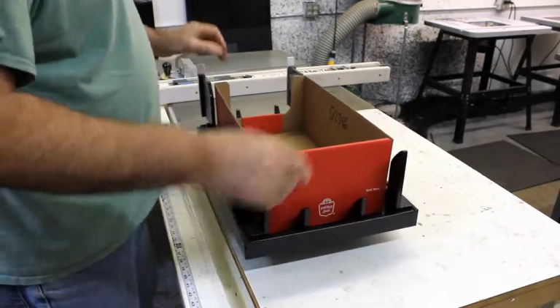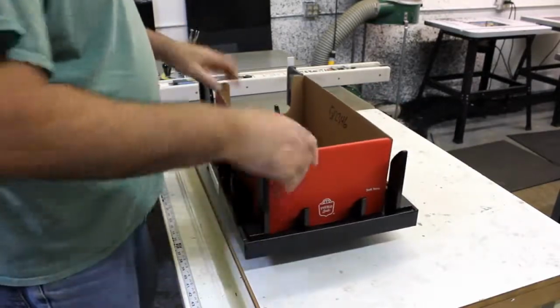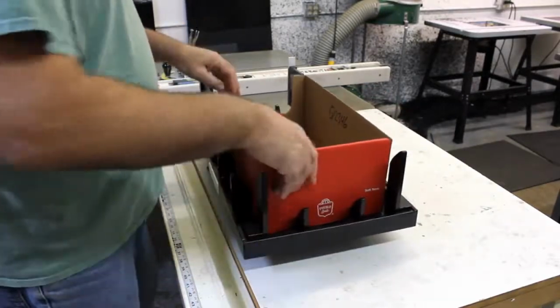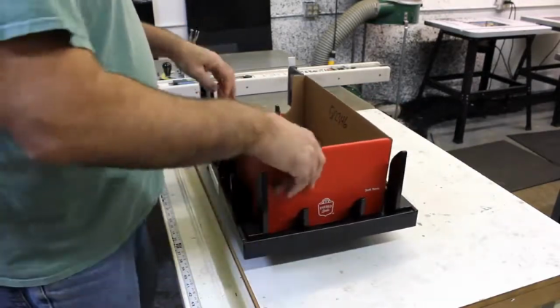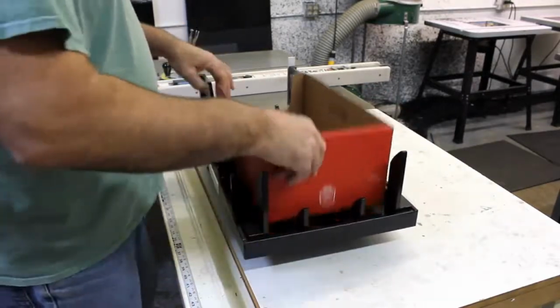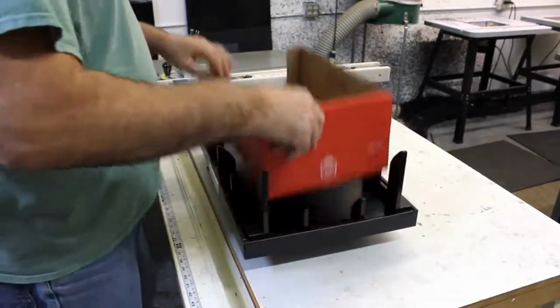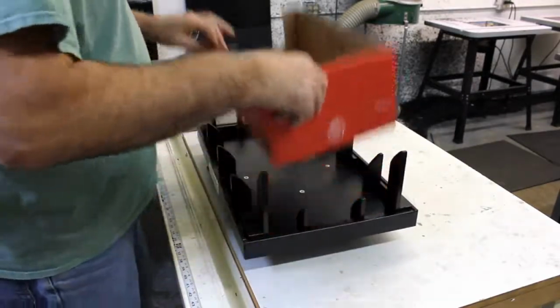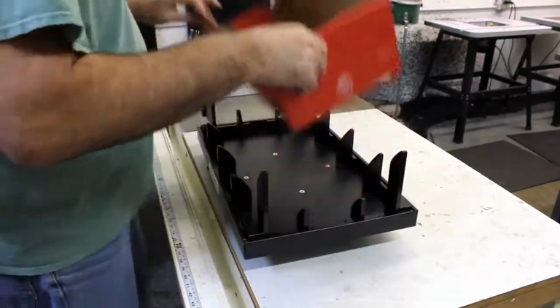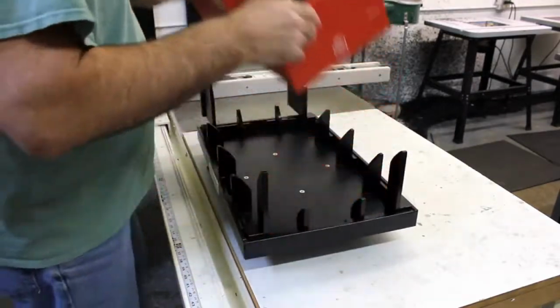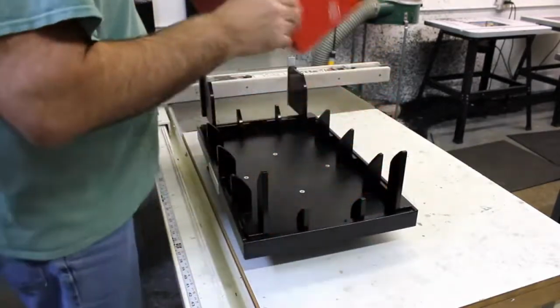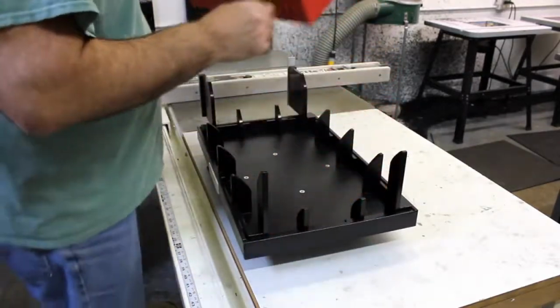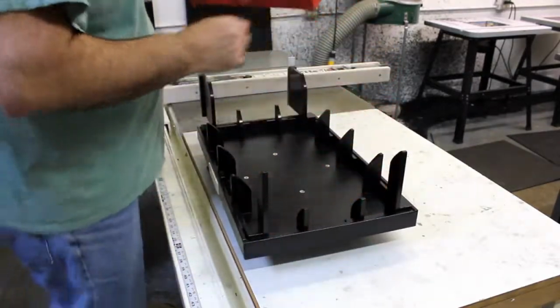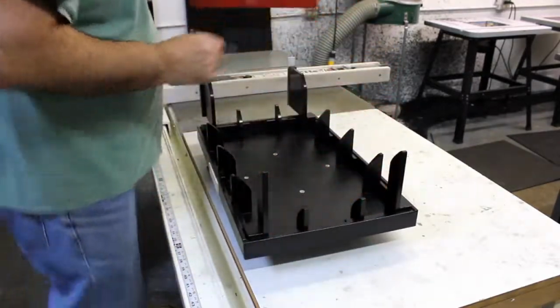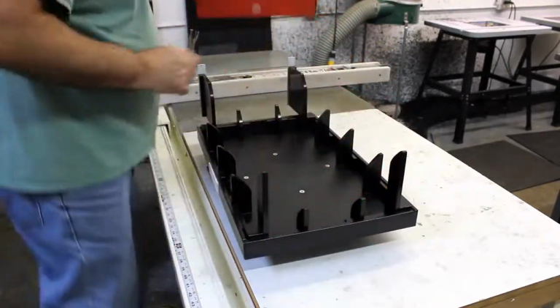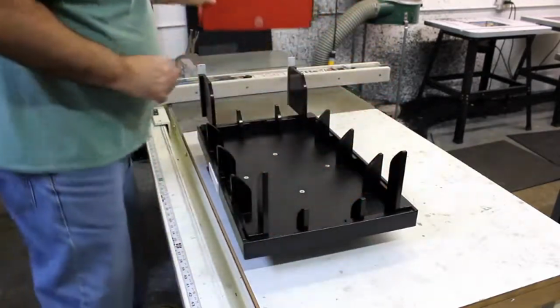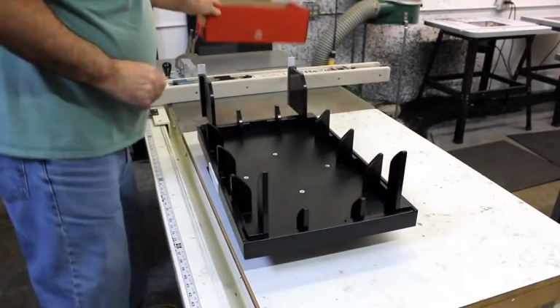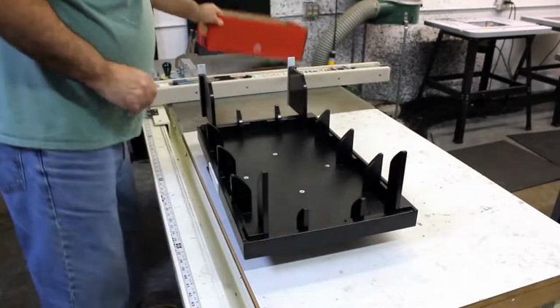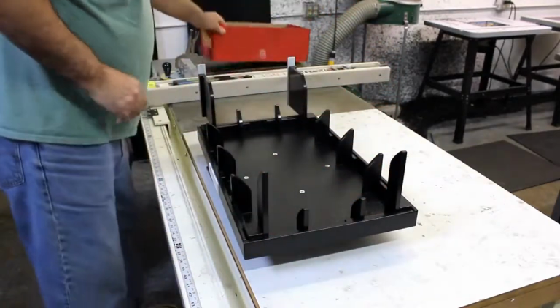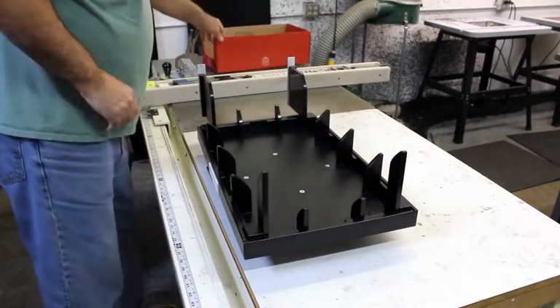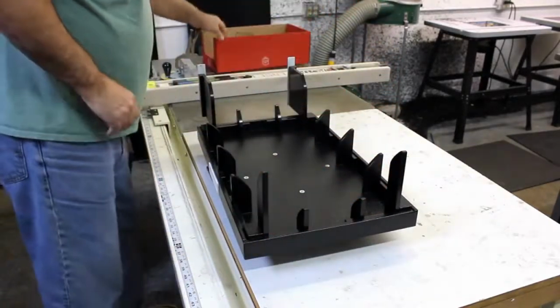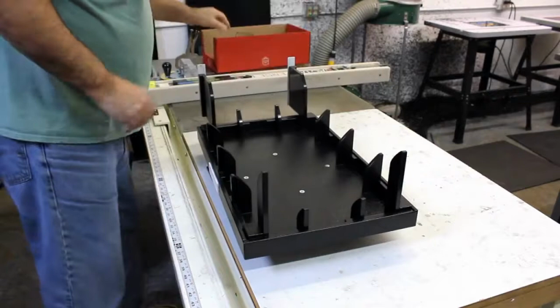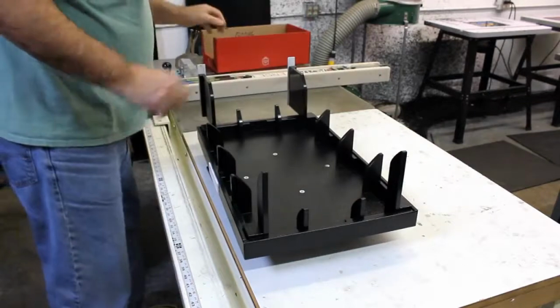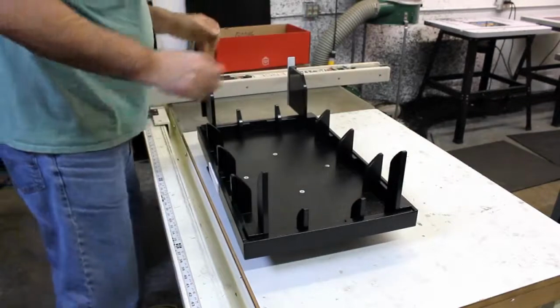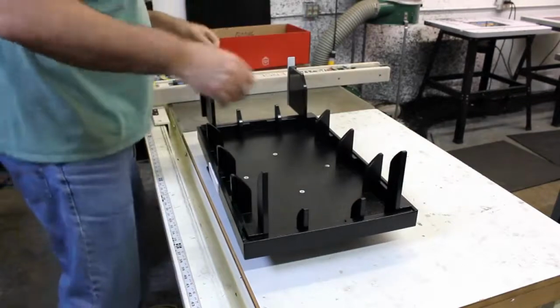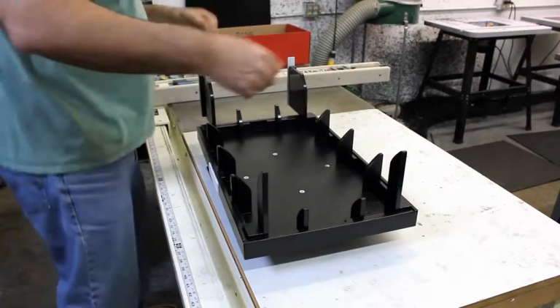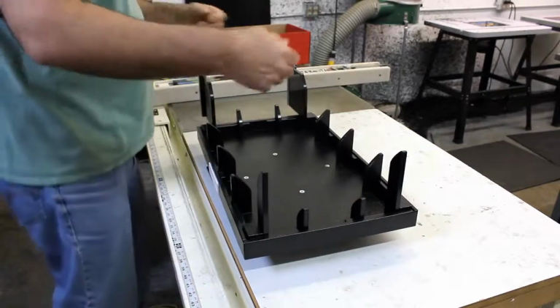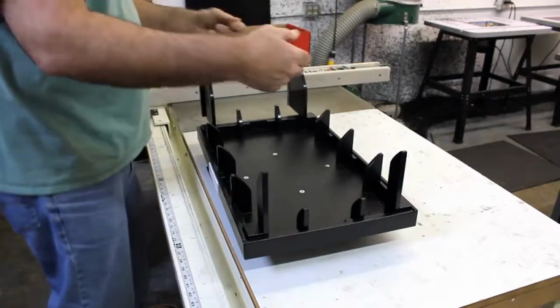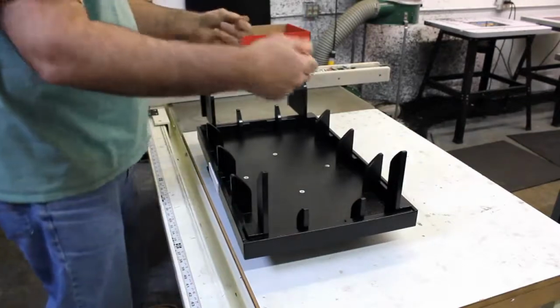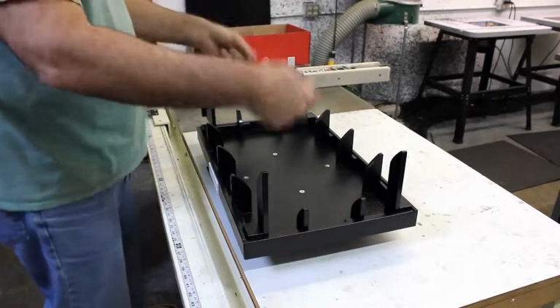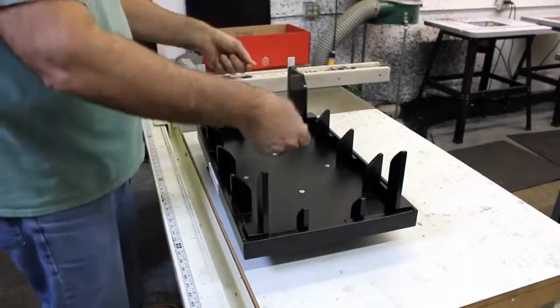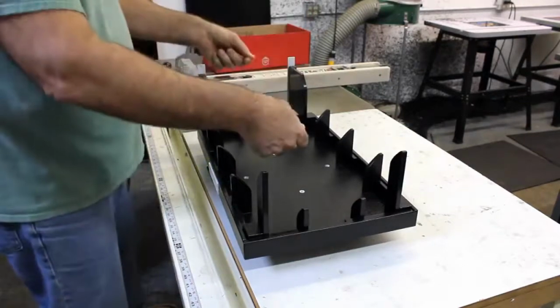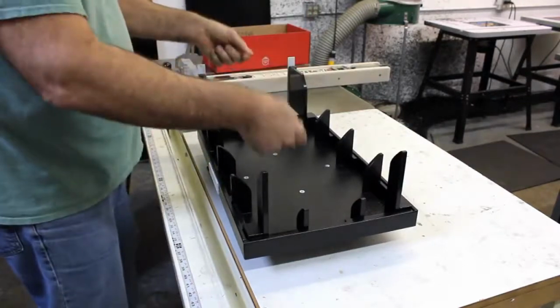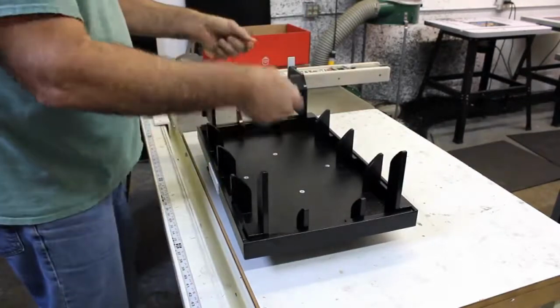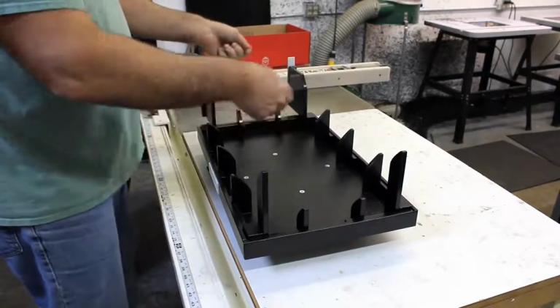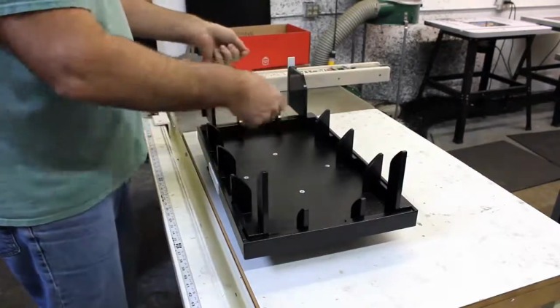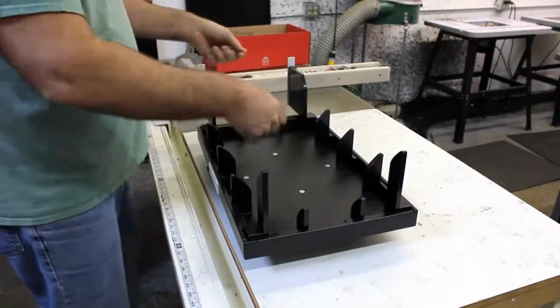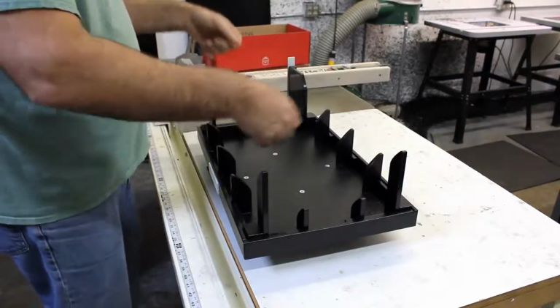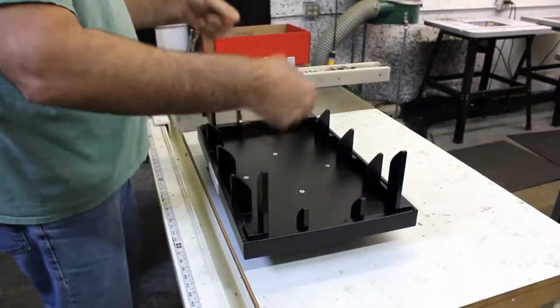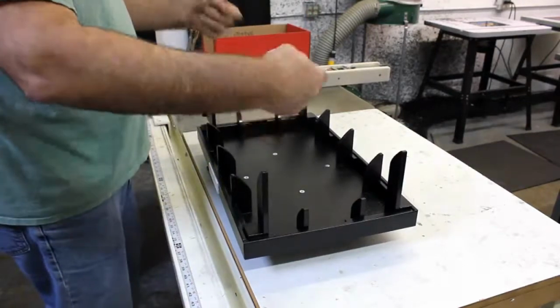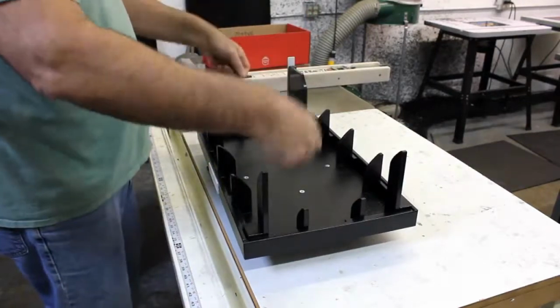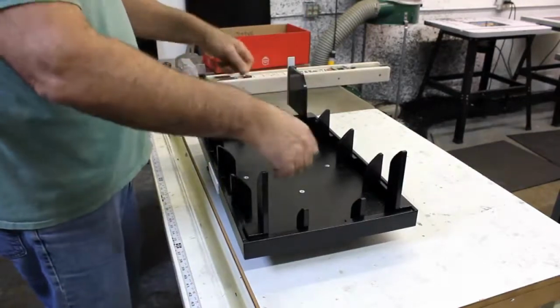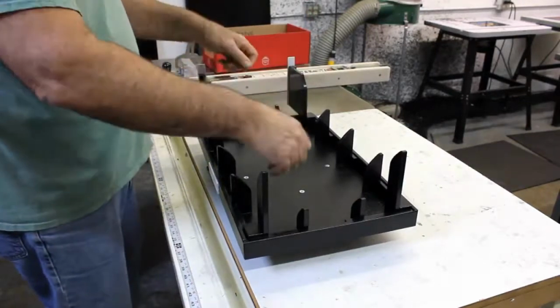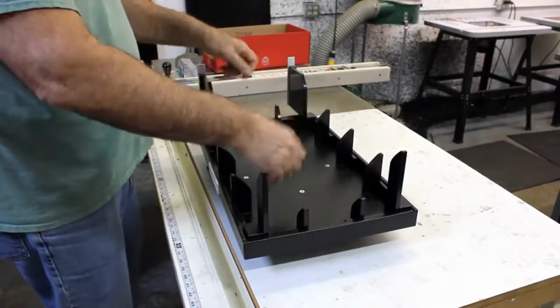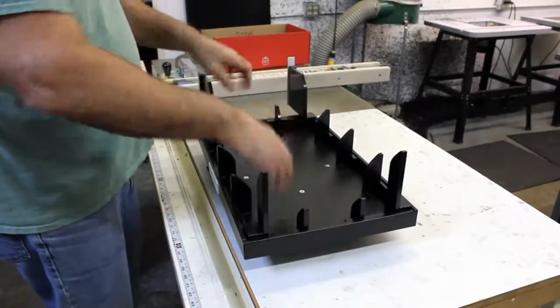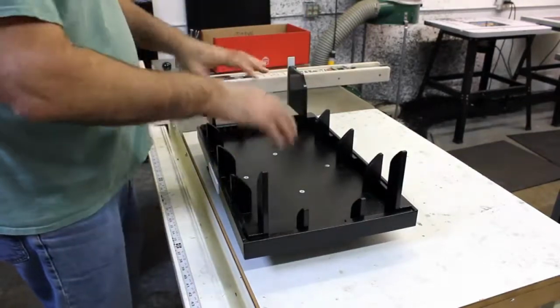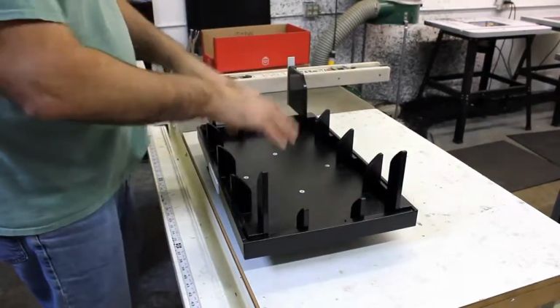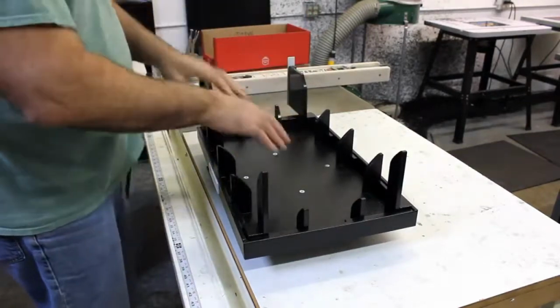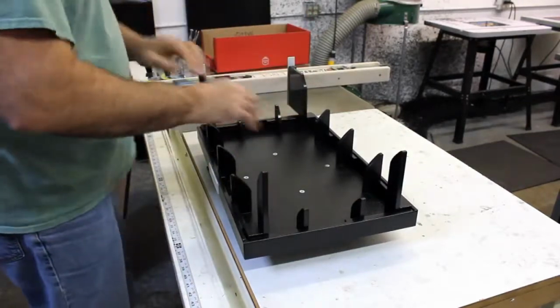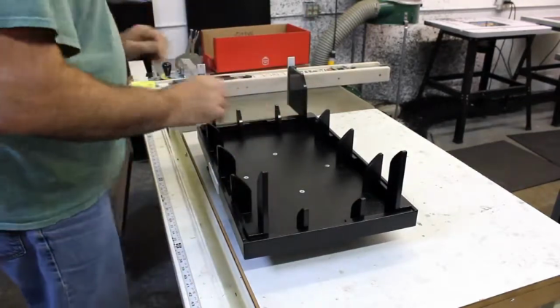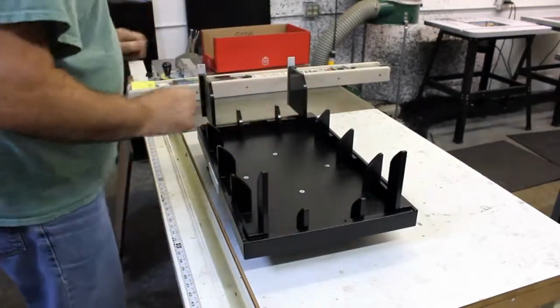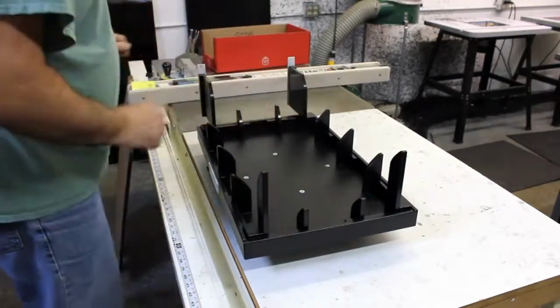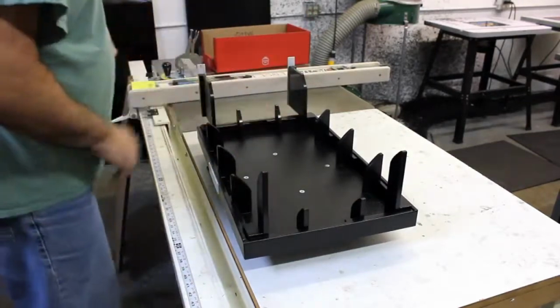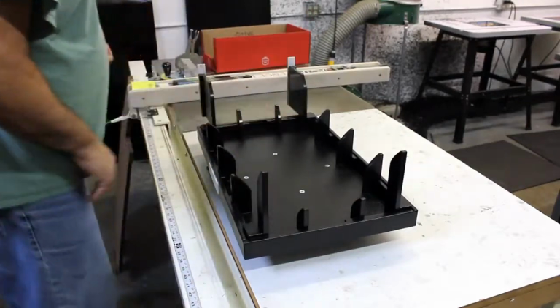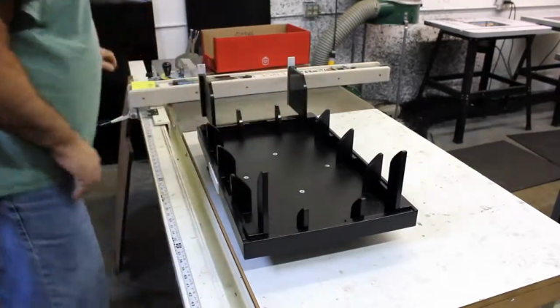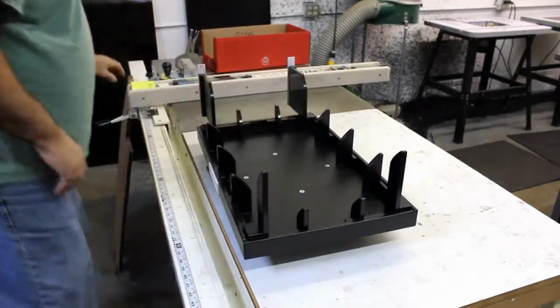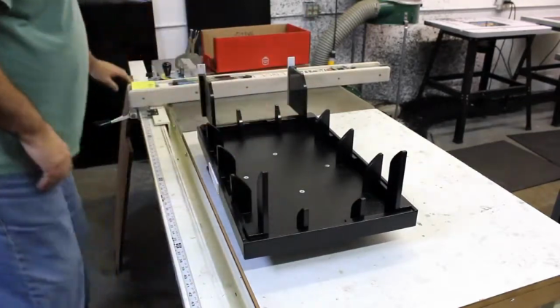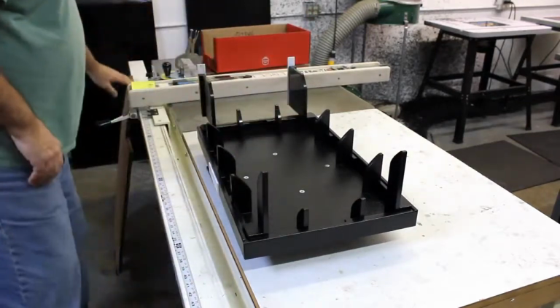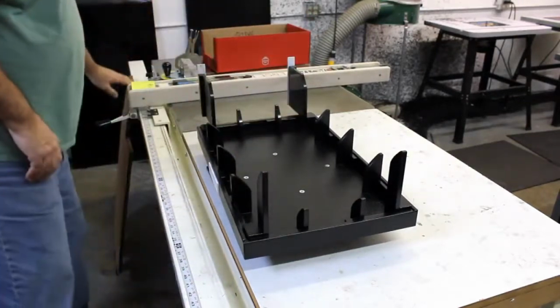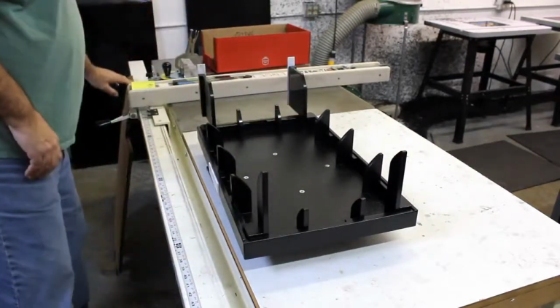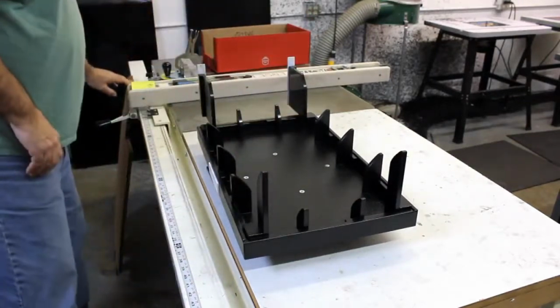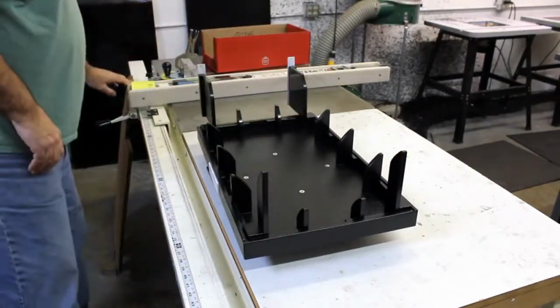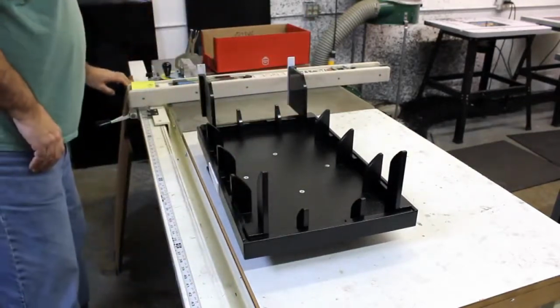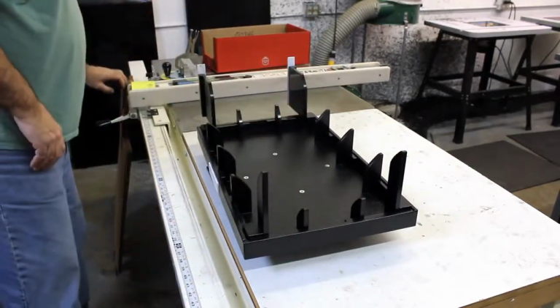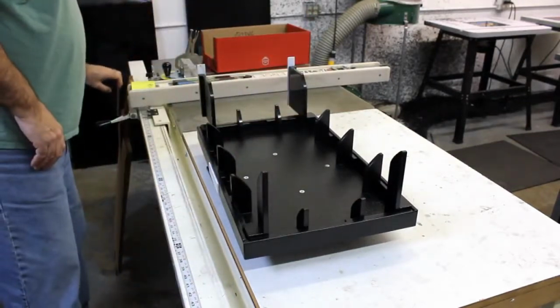We're going to go through a two-part process. We're going to line it up, set the box into the fixture, press it down, and make our folds.